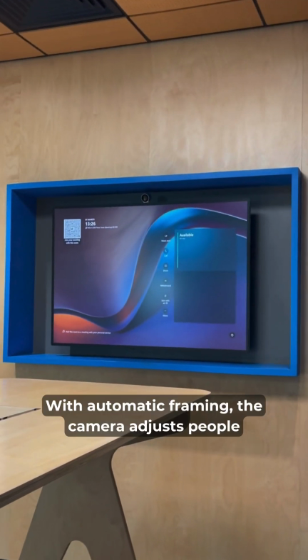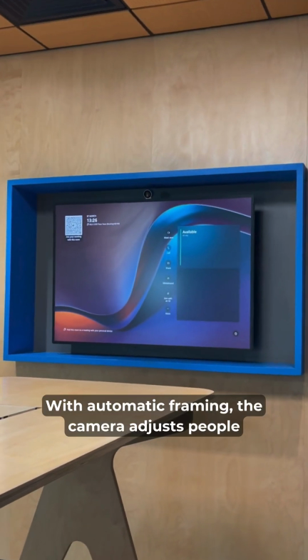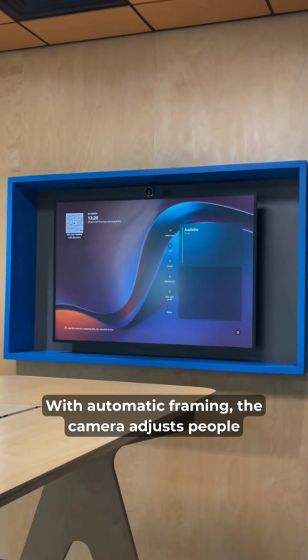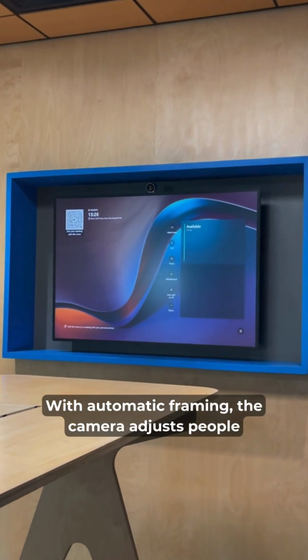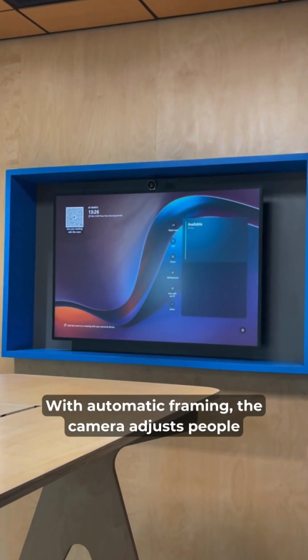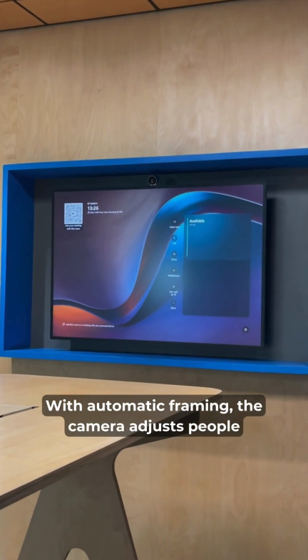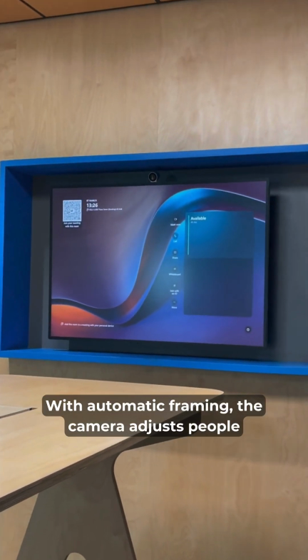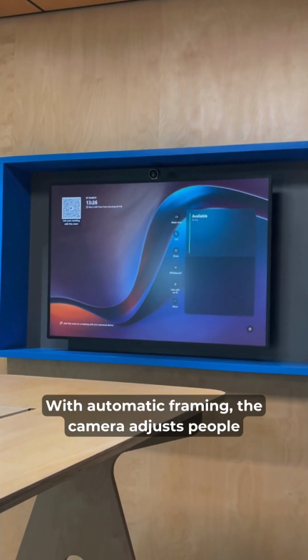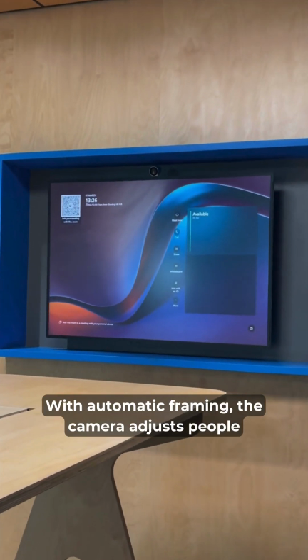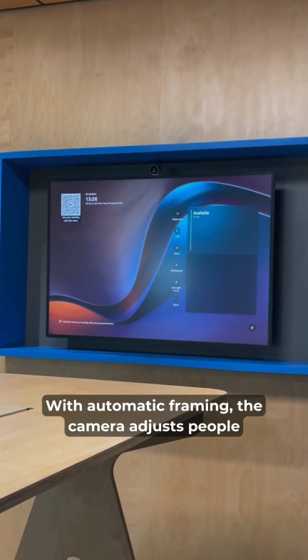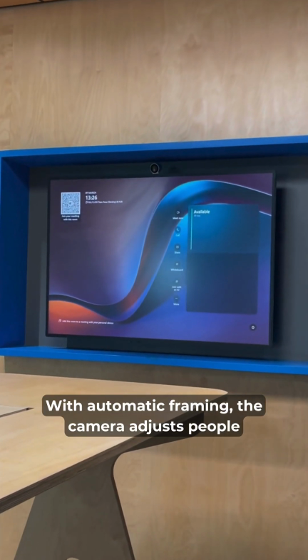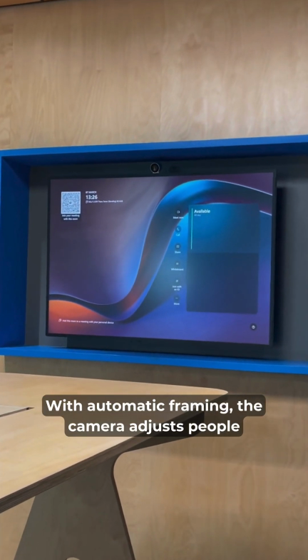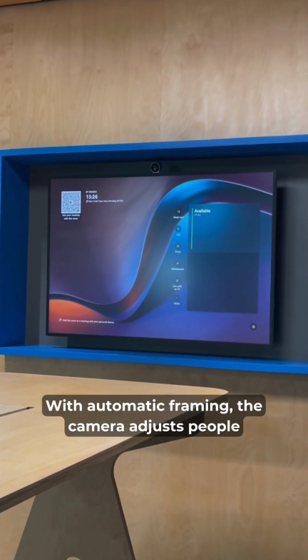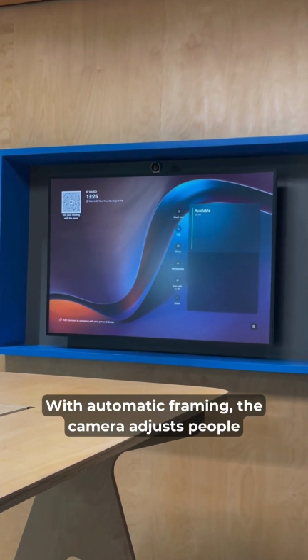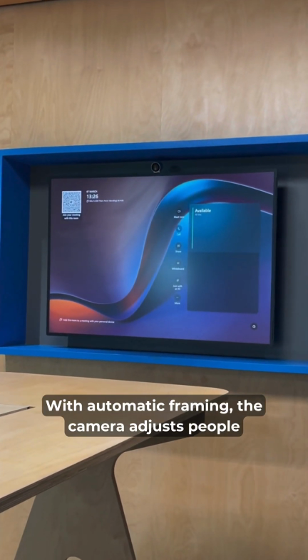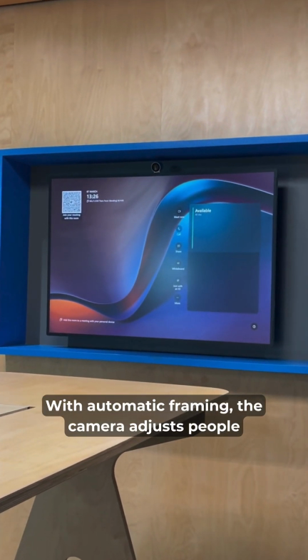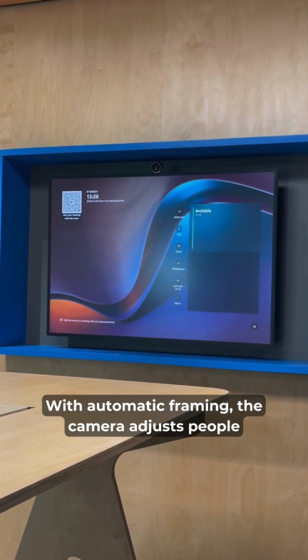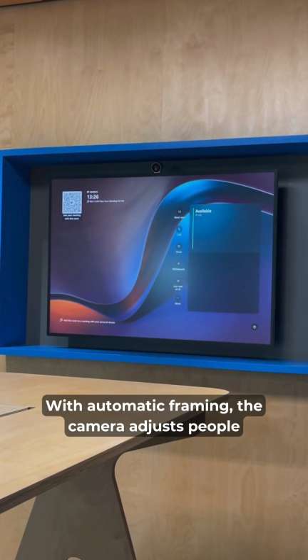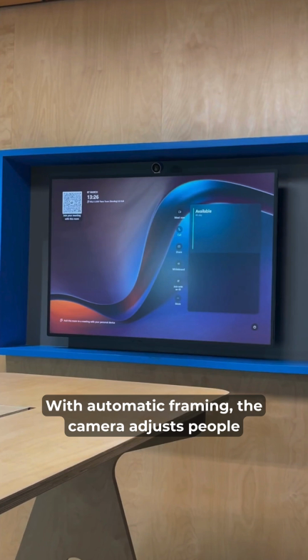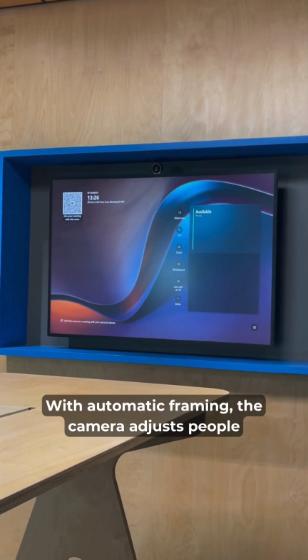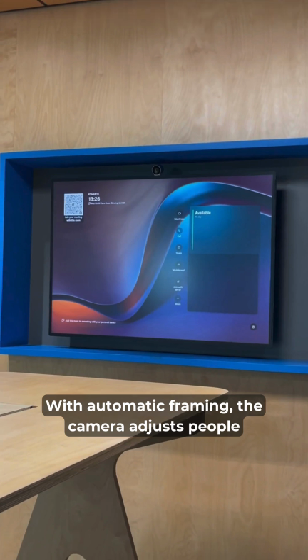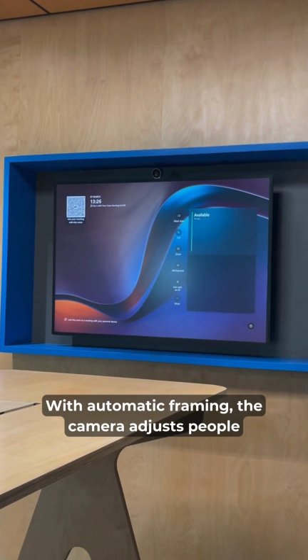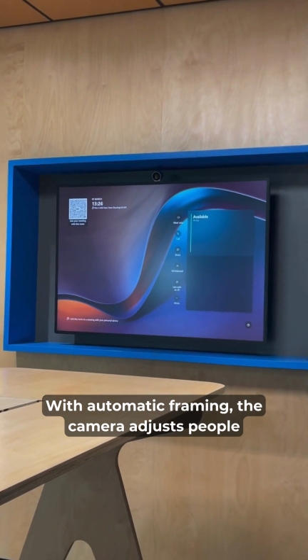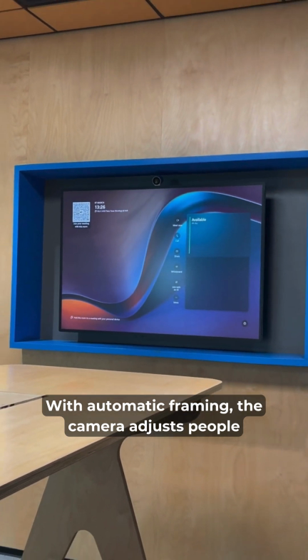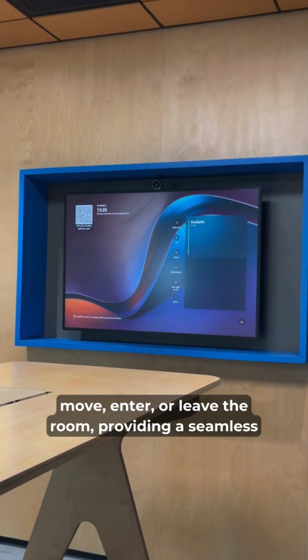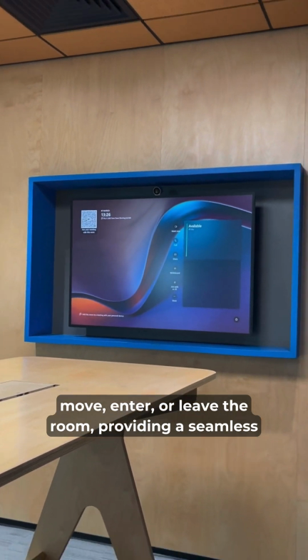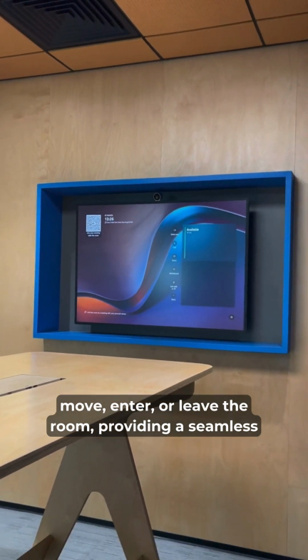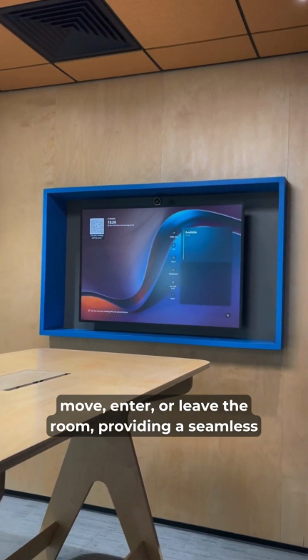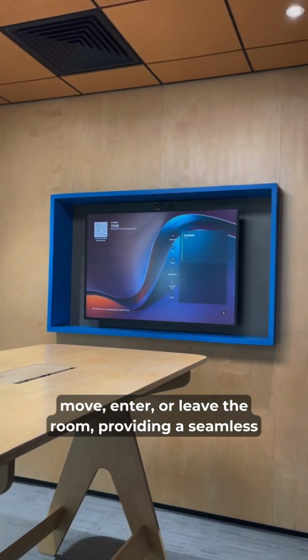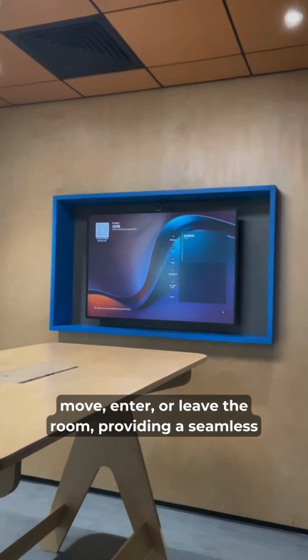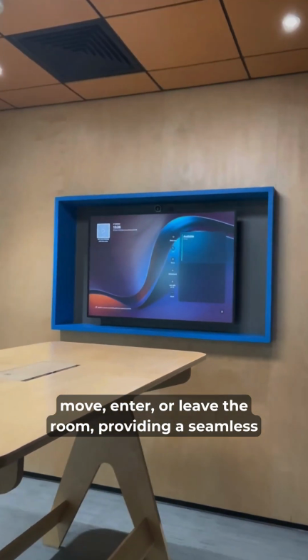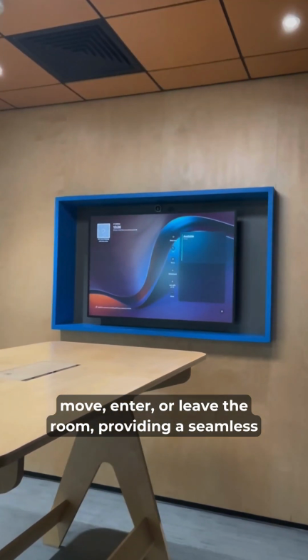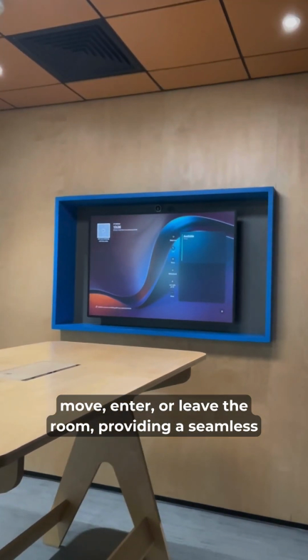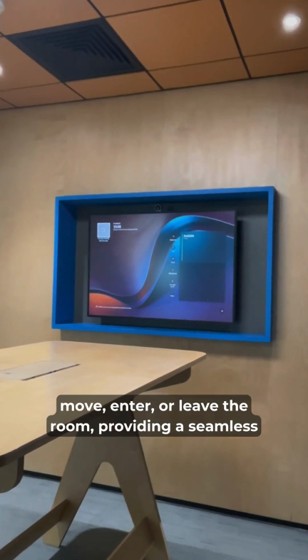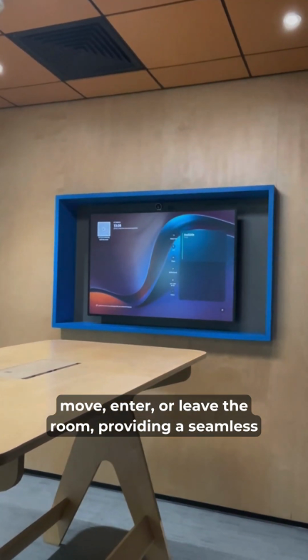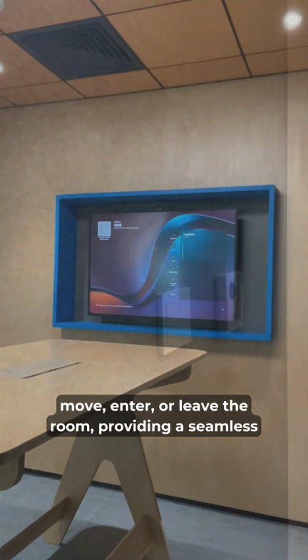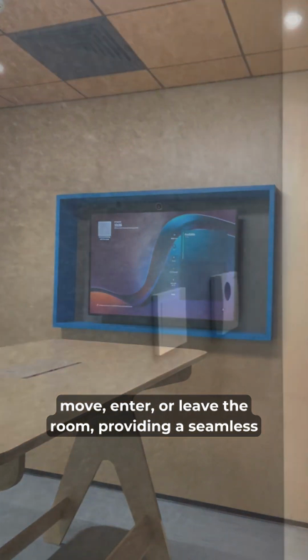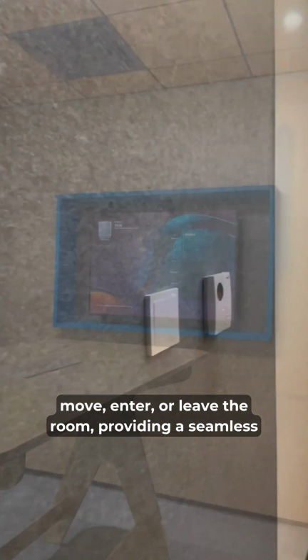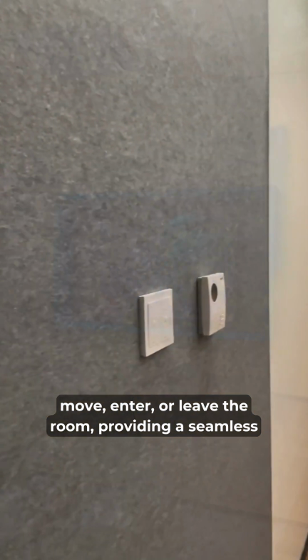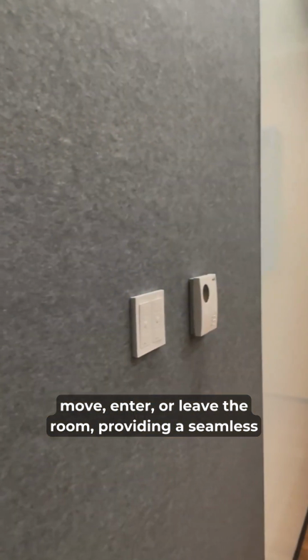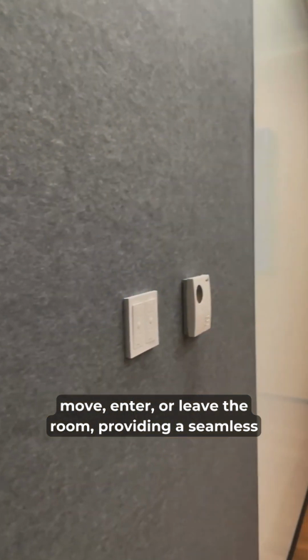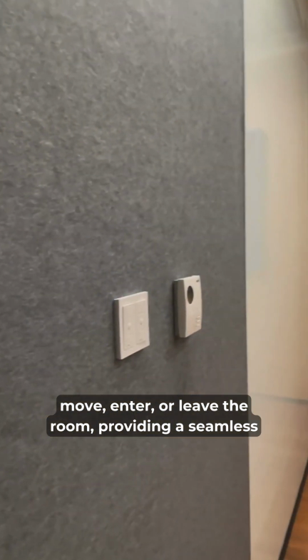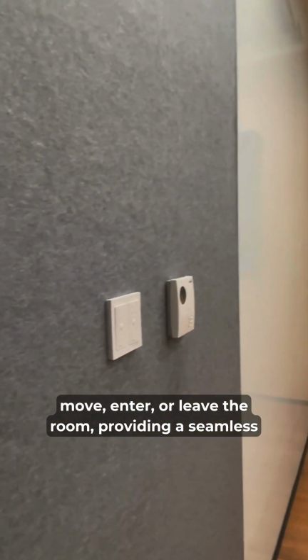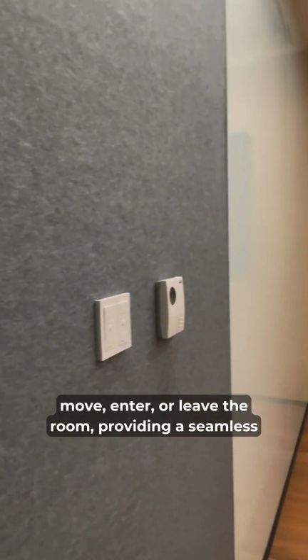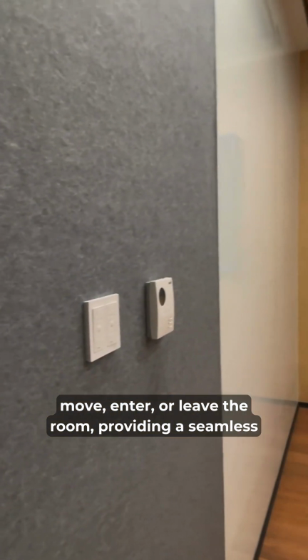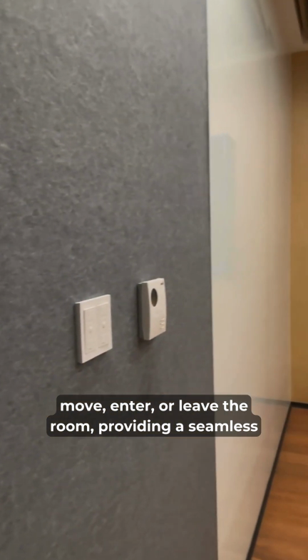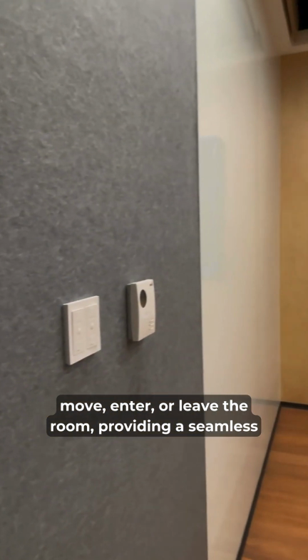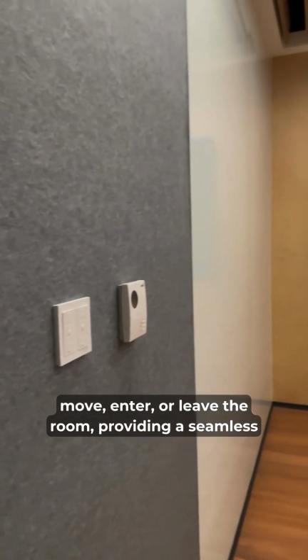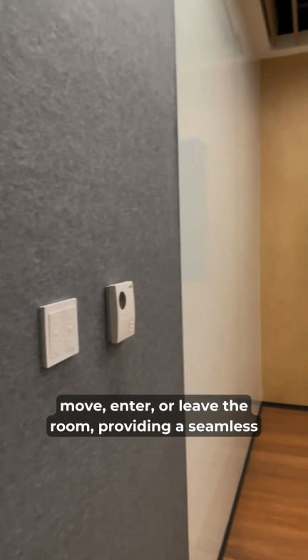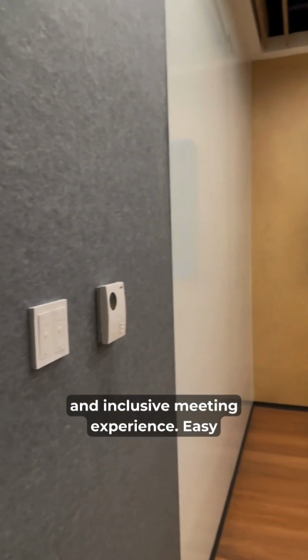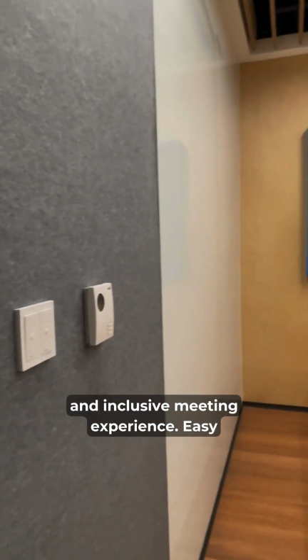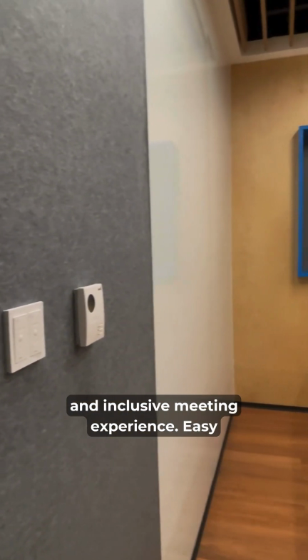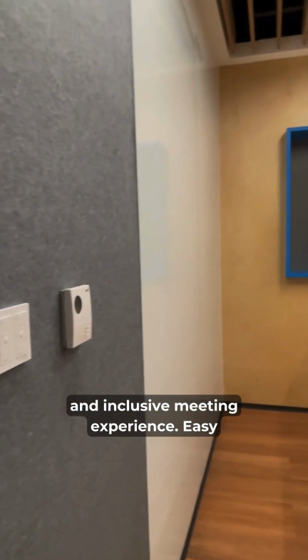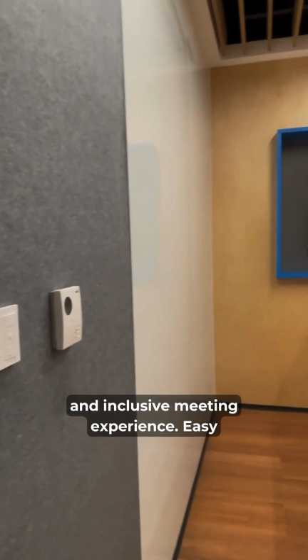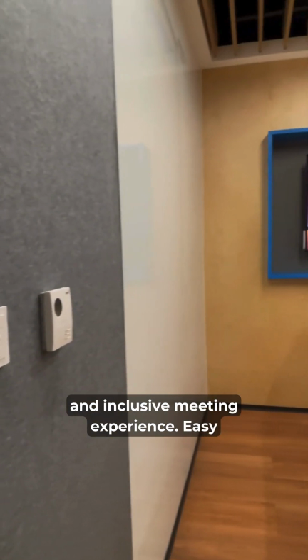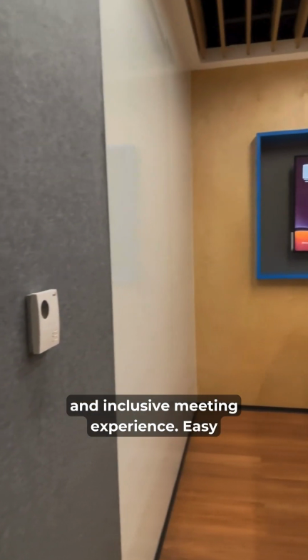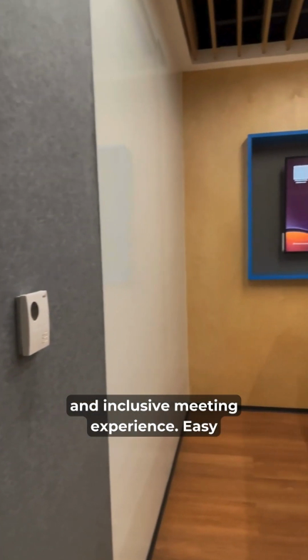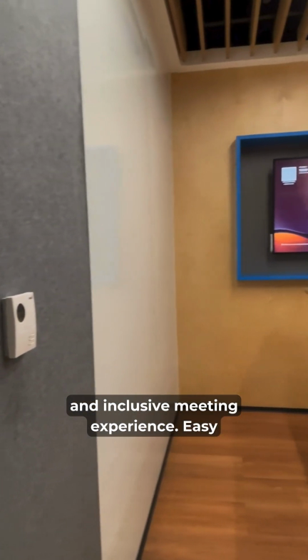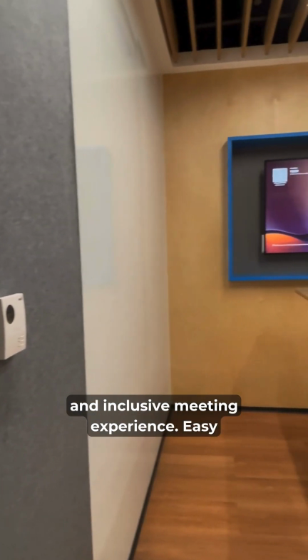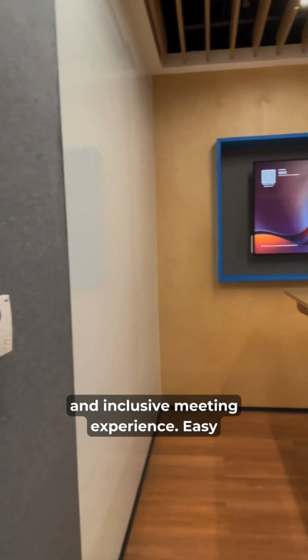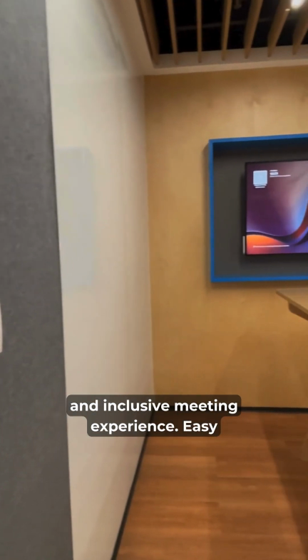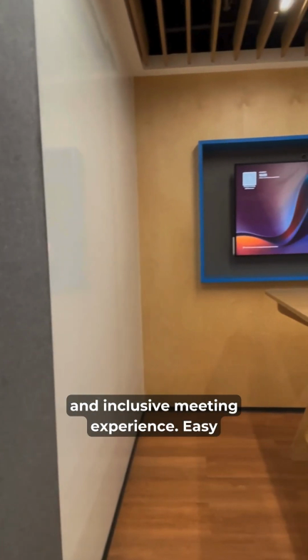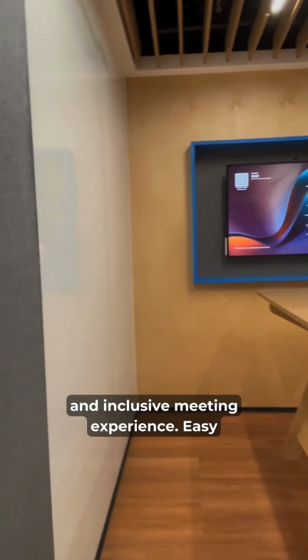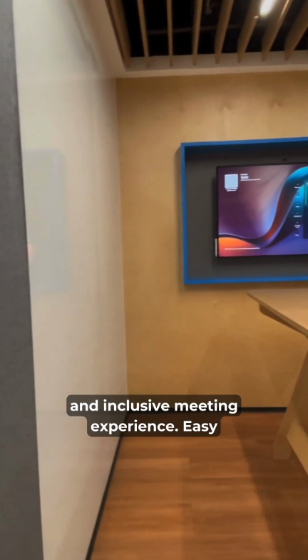With automatic framing, the camera adjusts as people move, enter, or leave the room, providing a seamless and inclusive meeting experience.